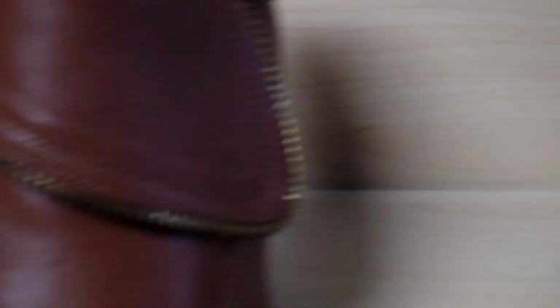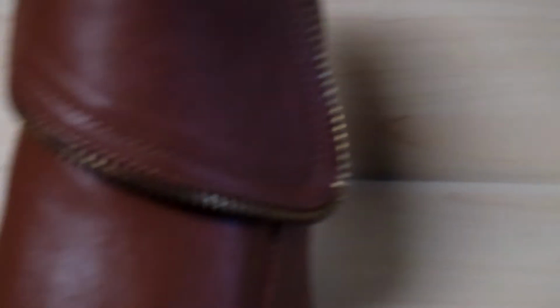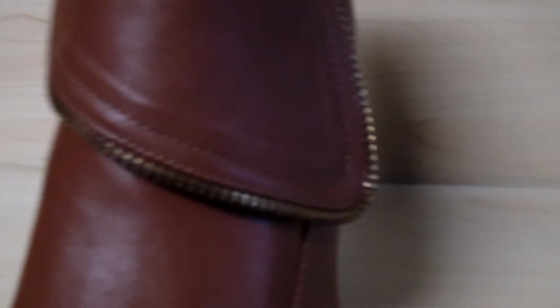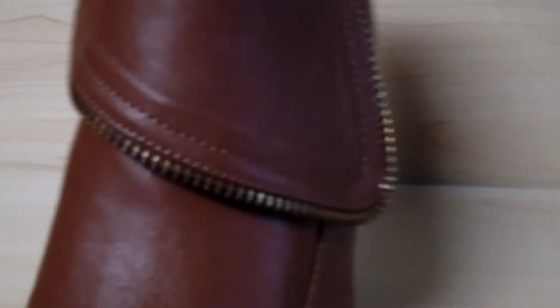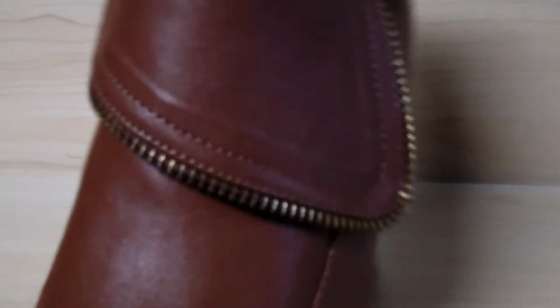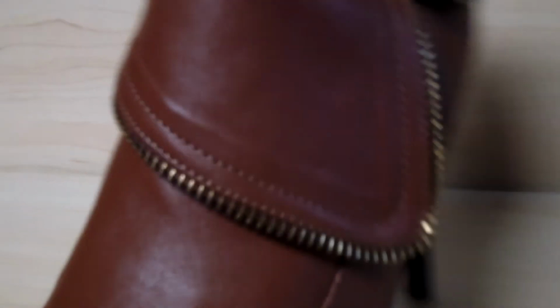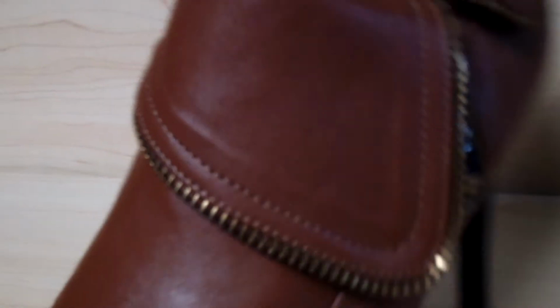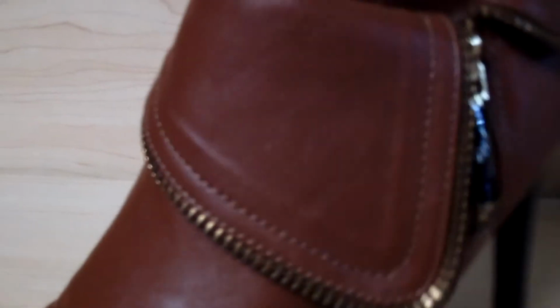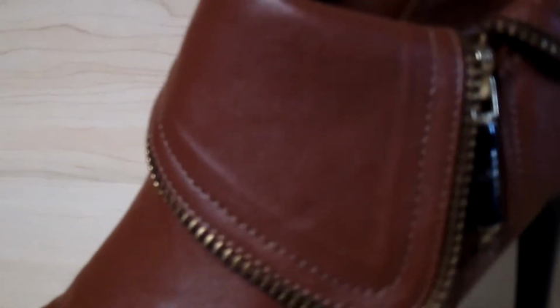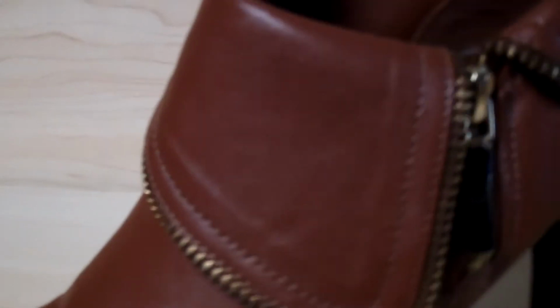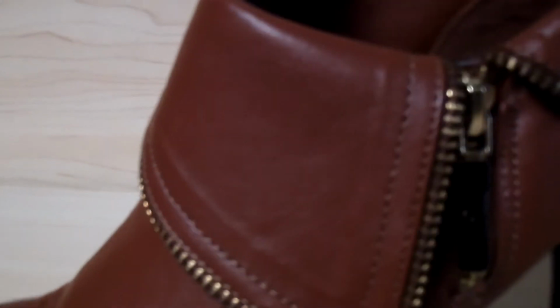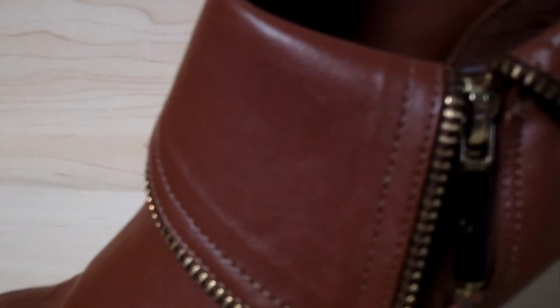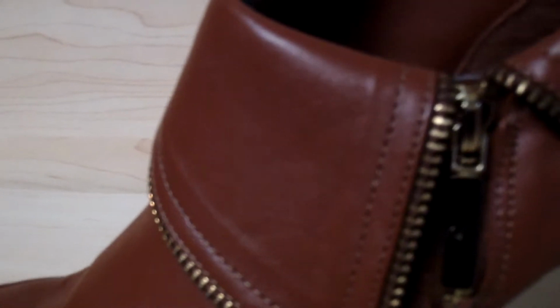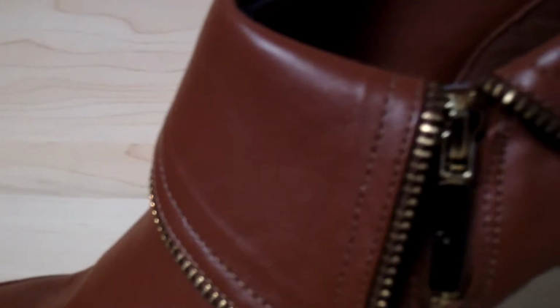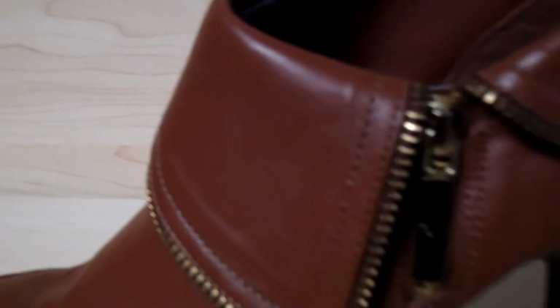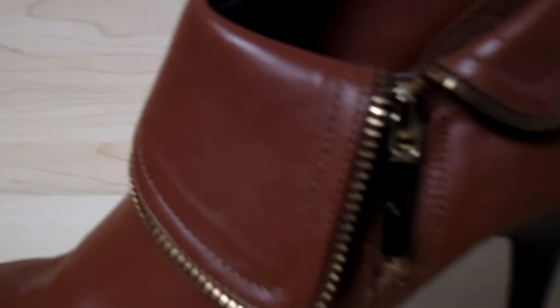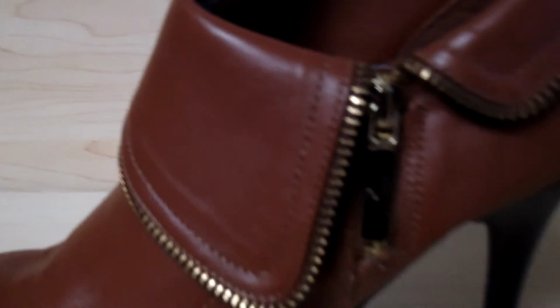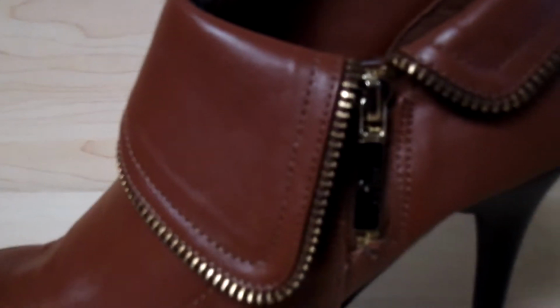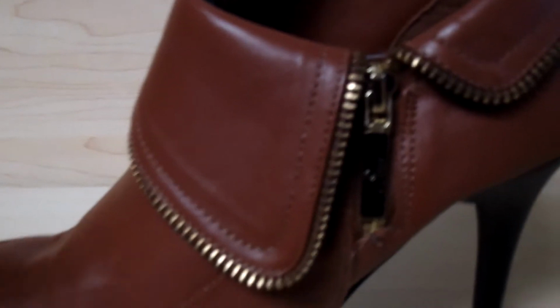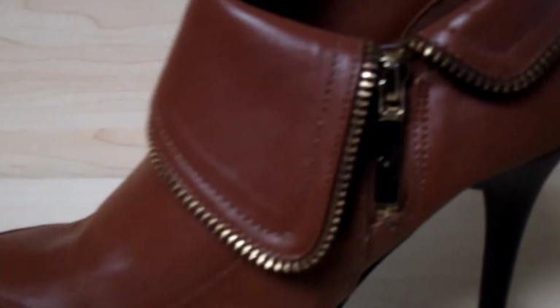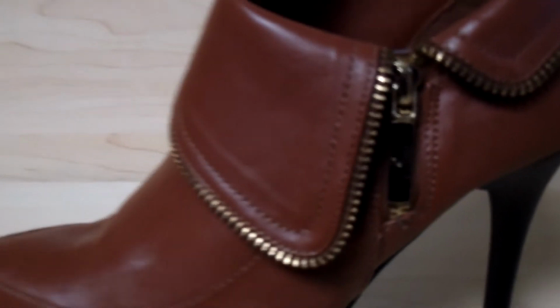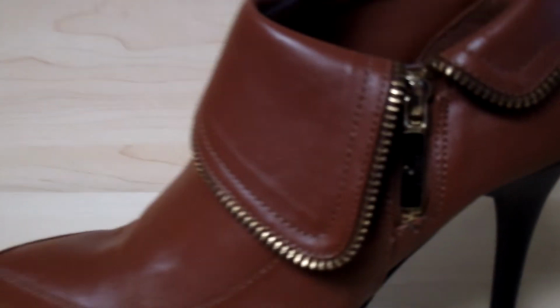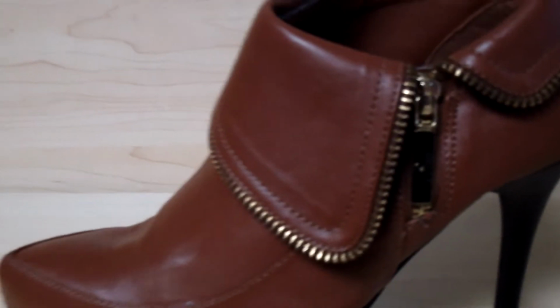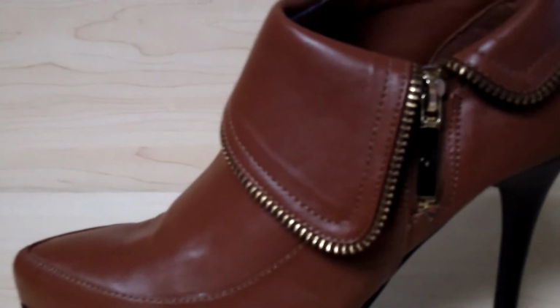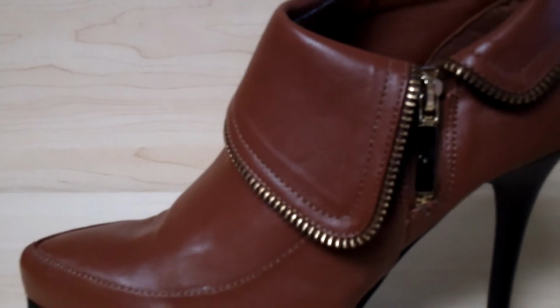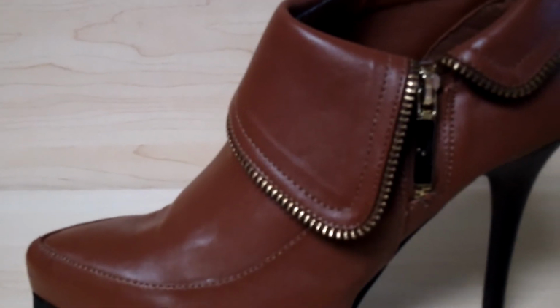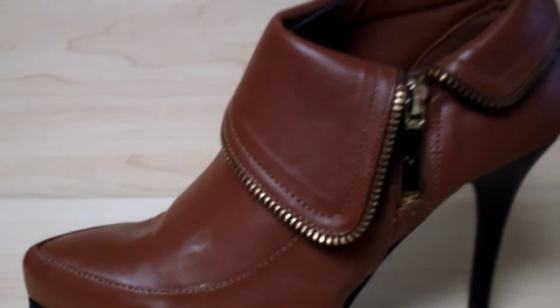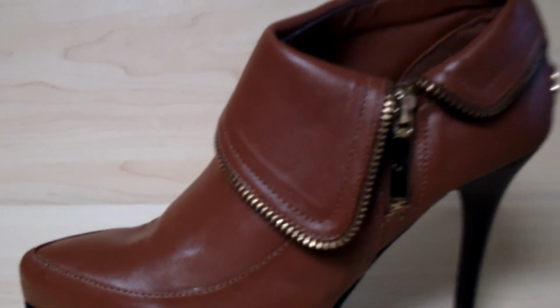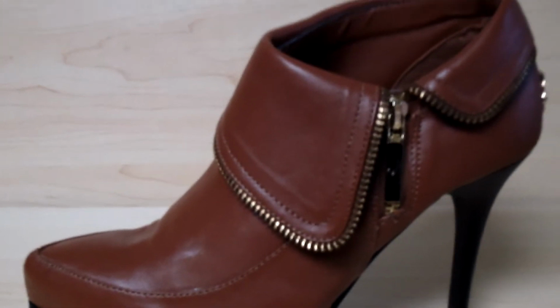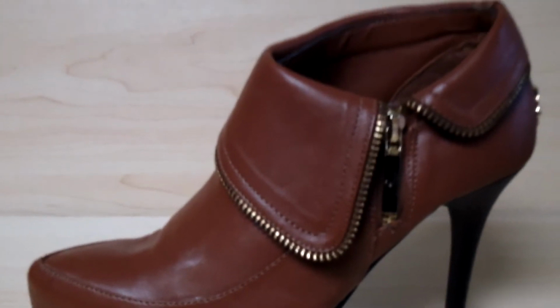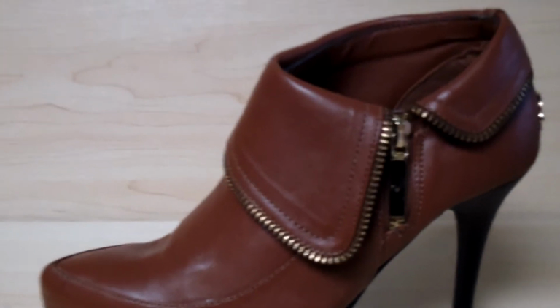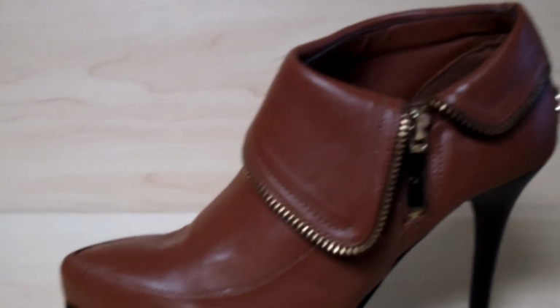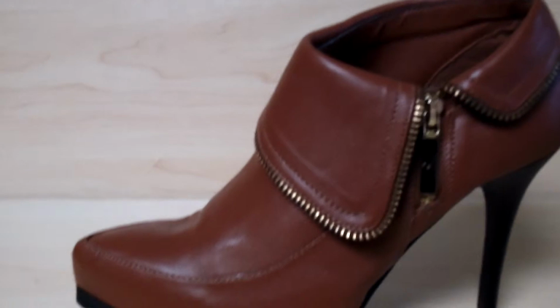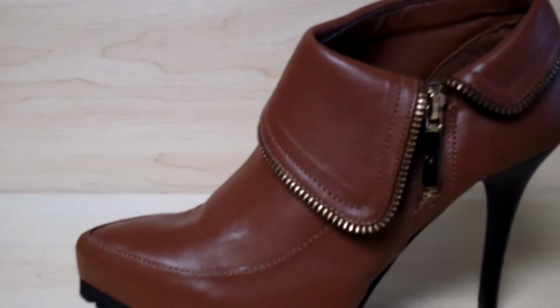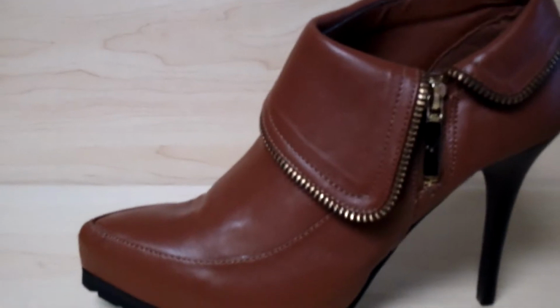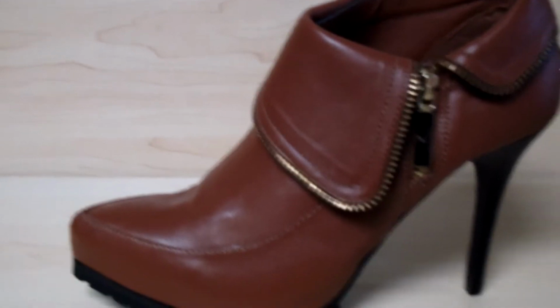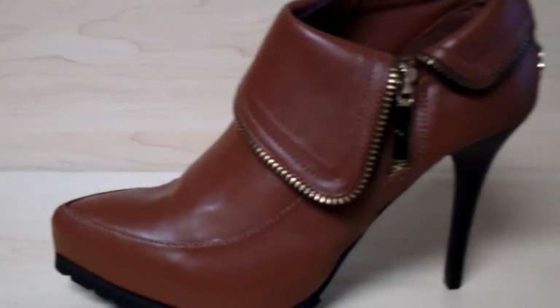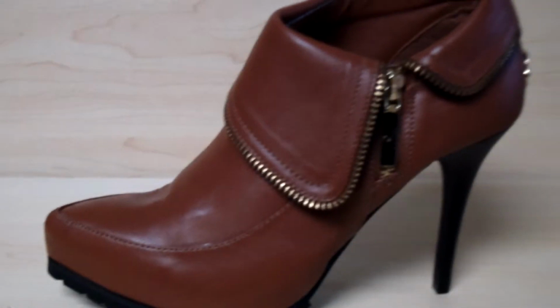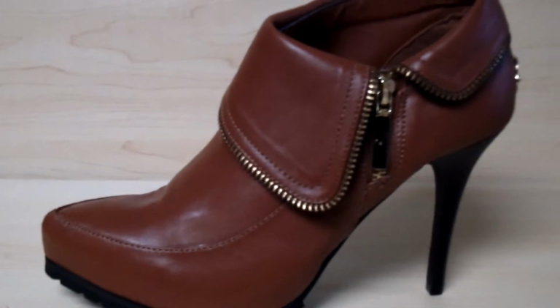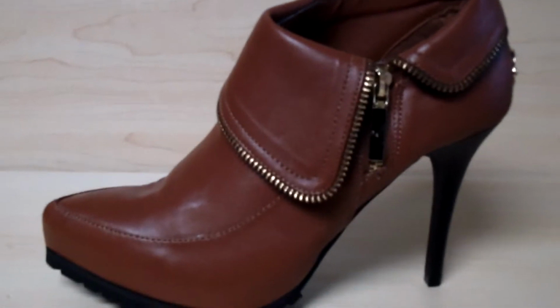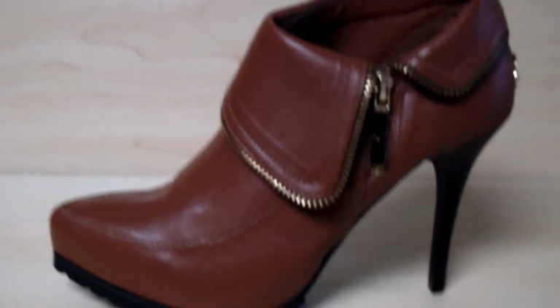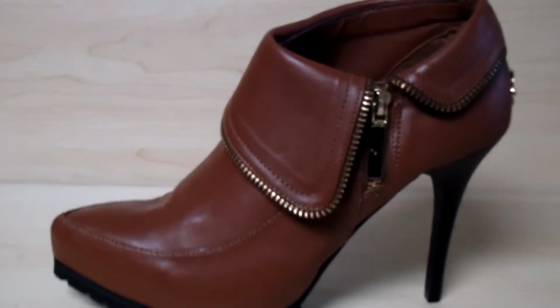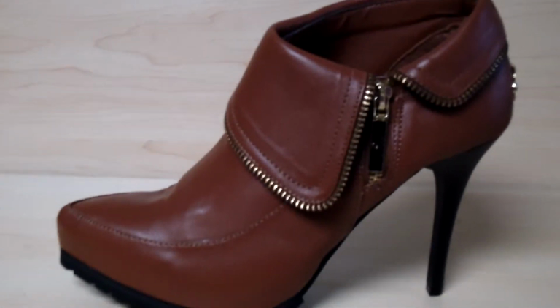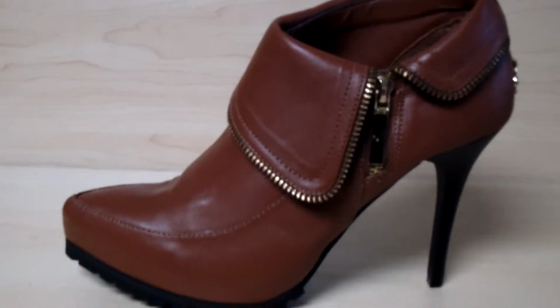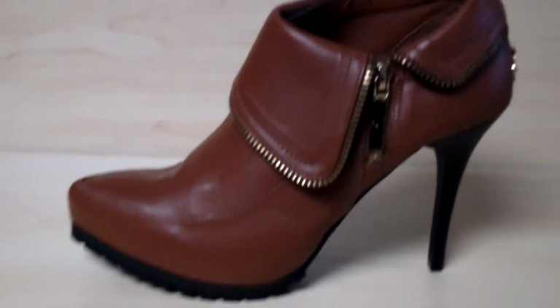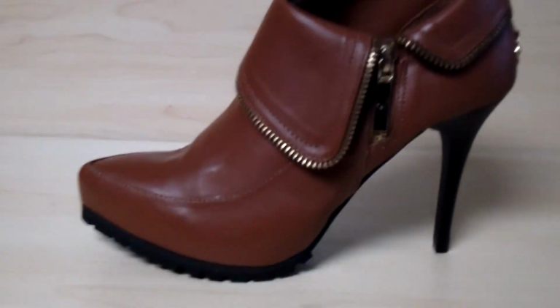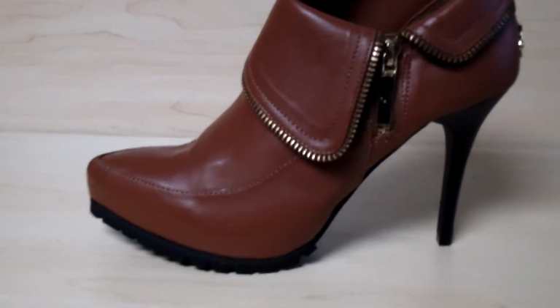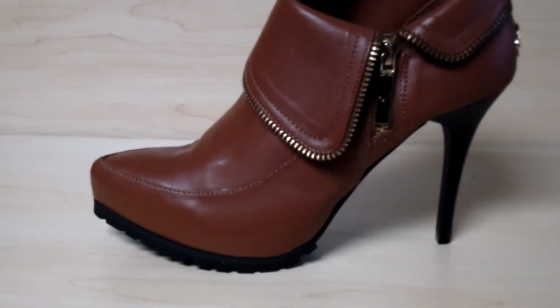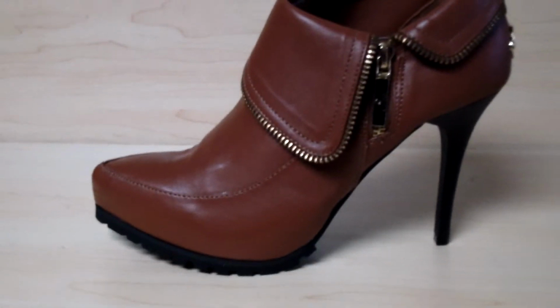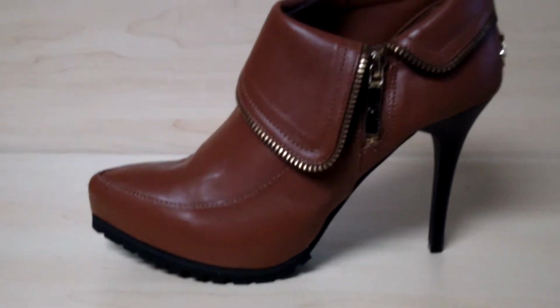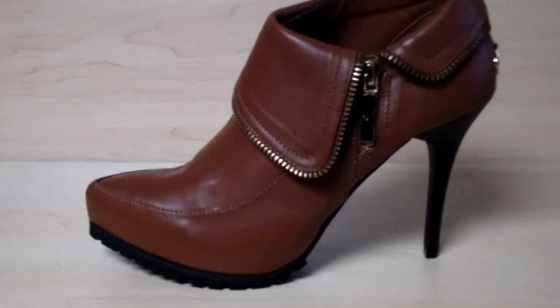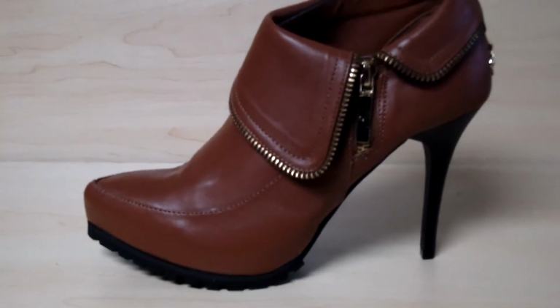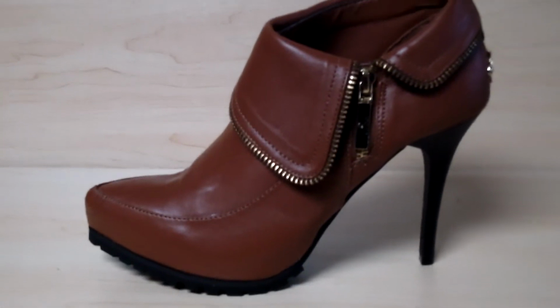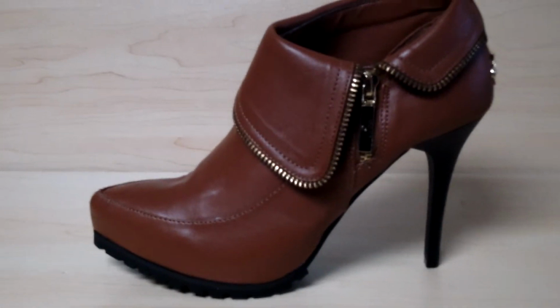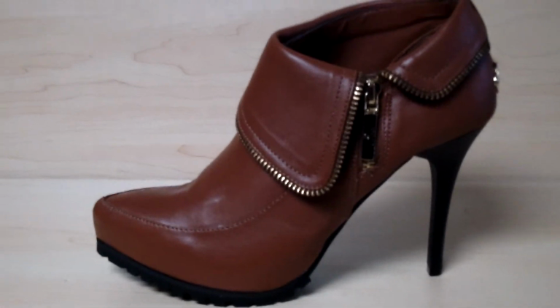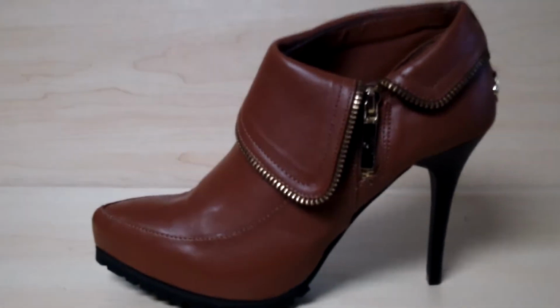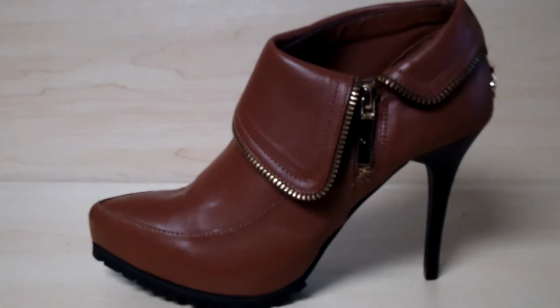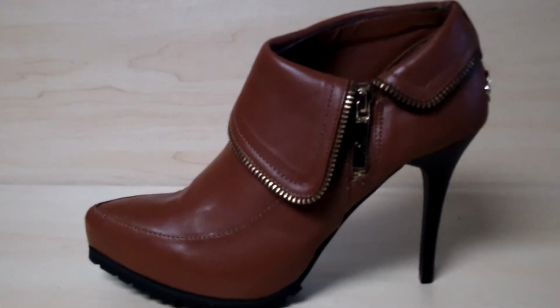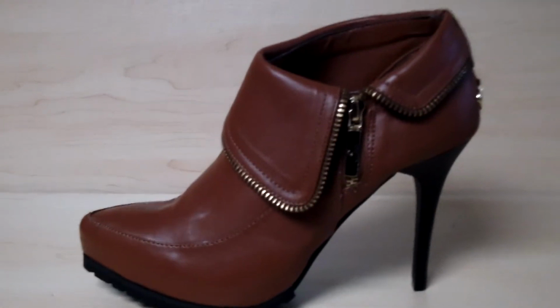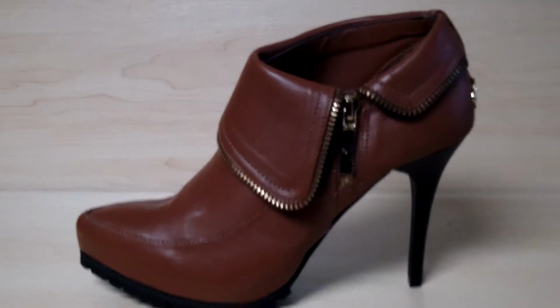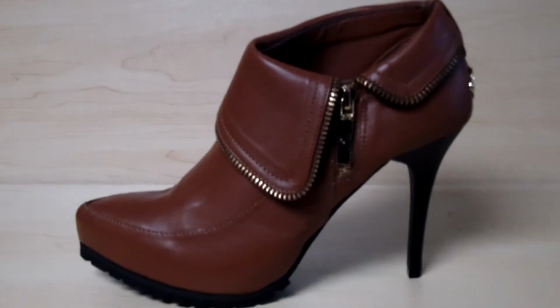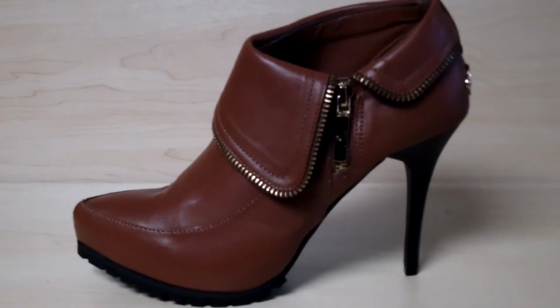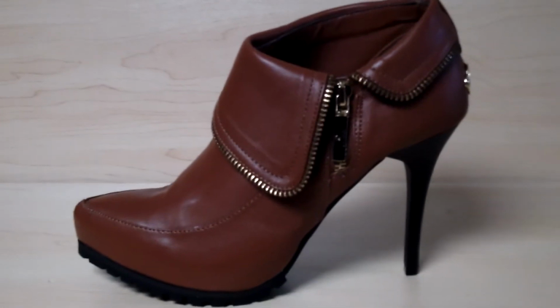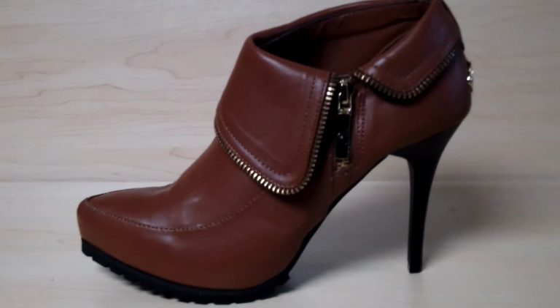We also have a Coogee jacket that is the same color as this shoe. It would match it perfectly.